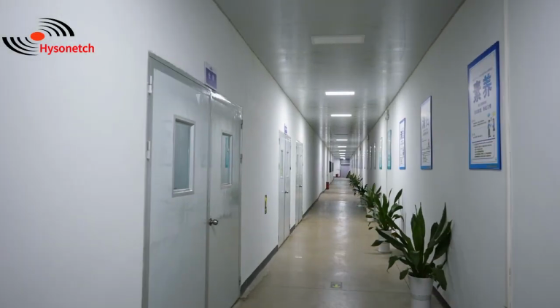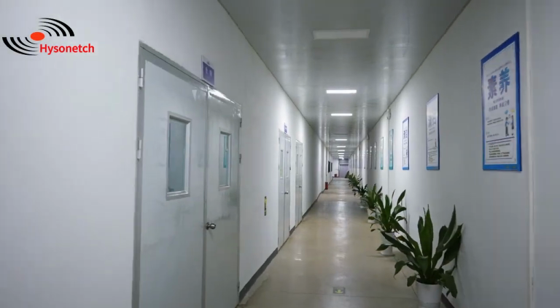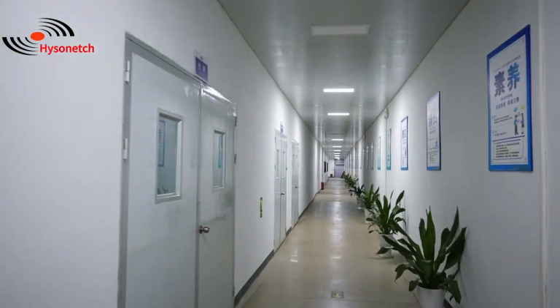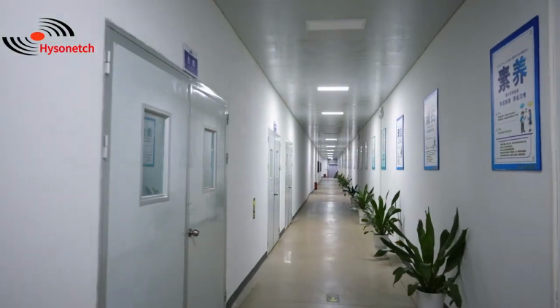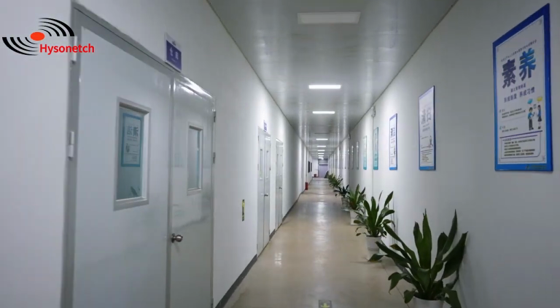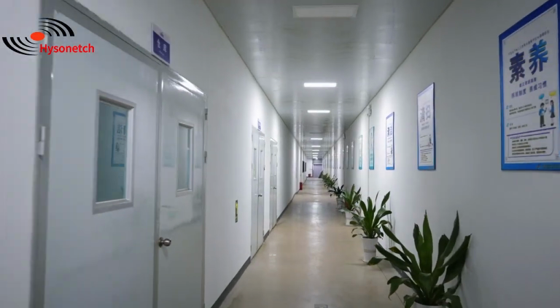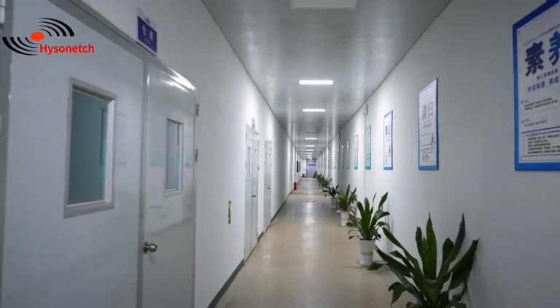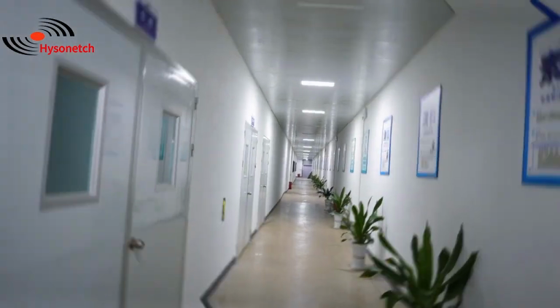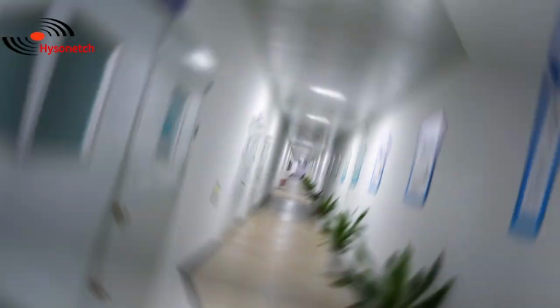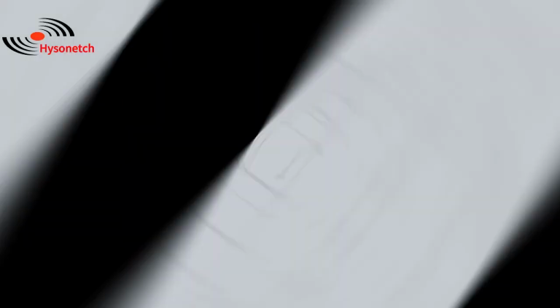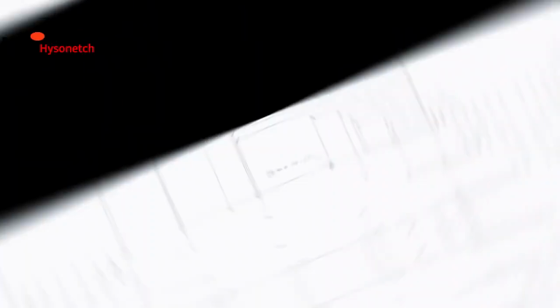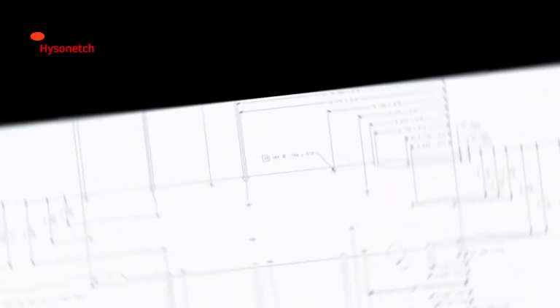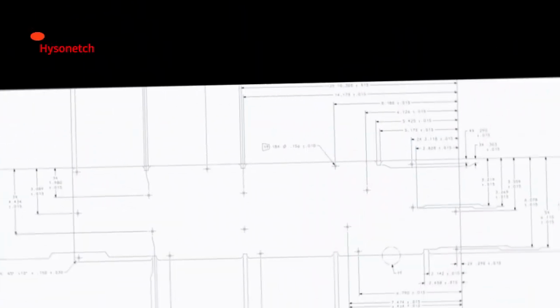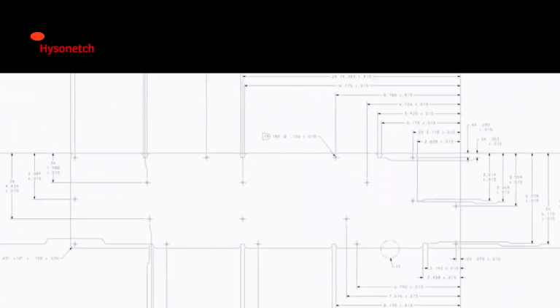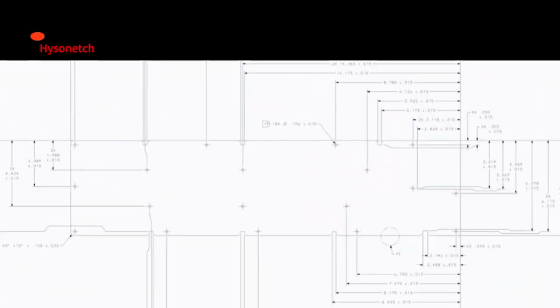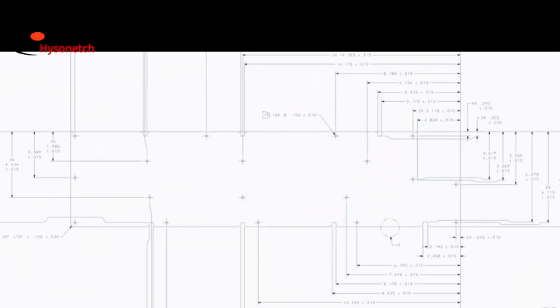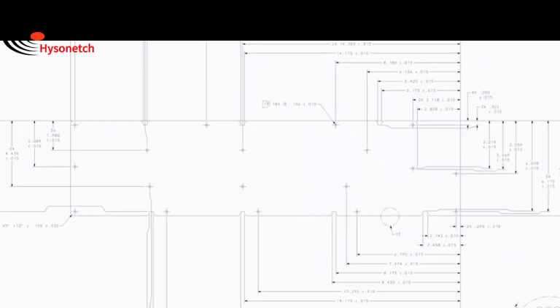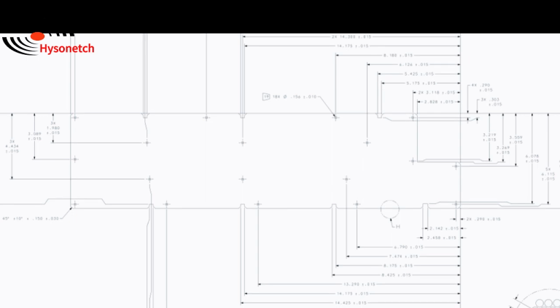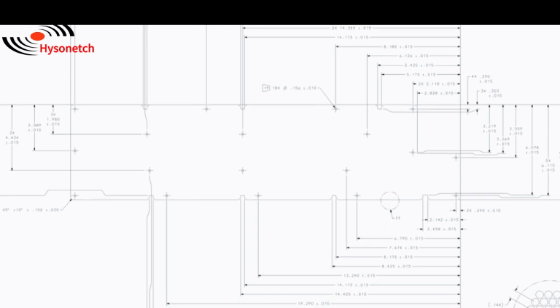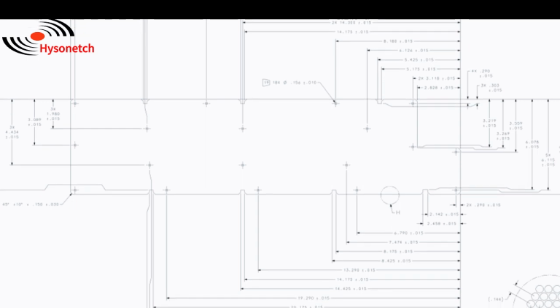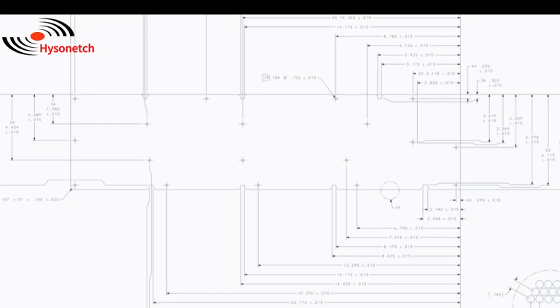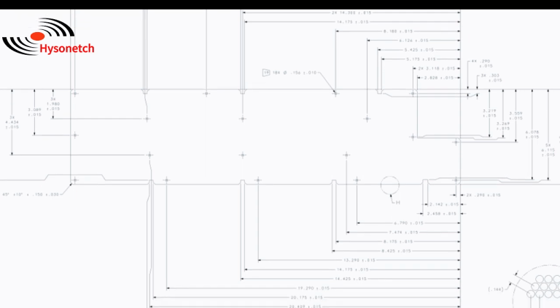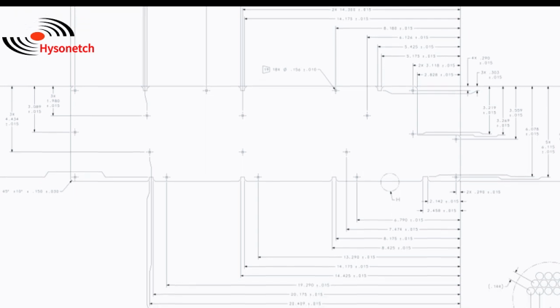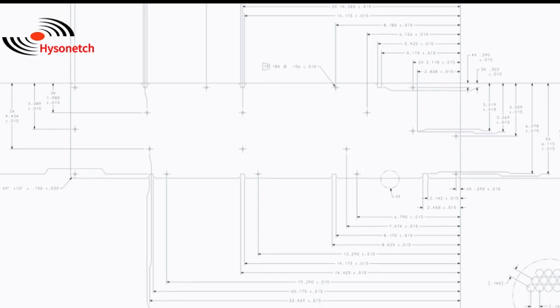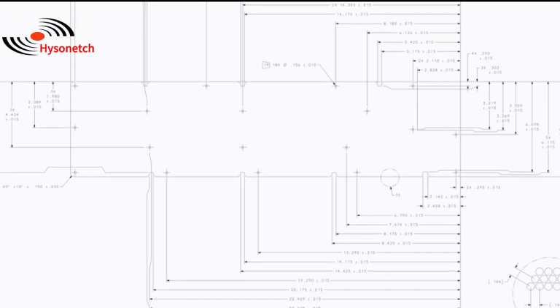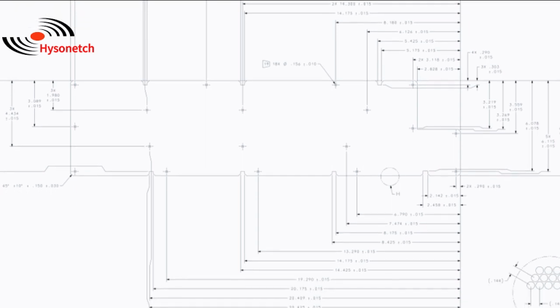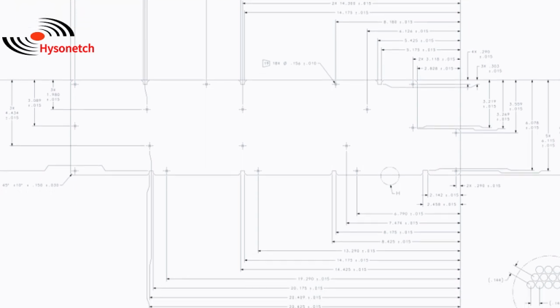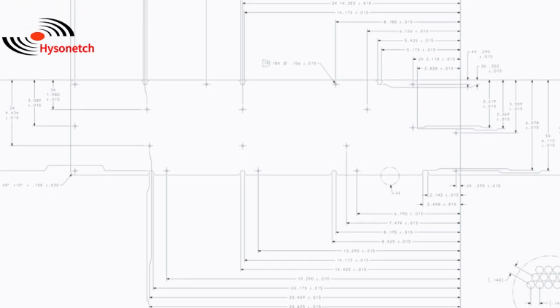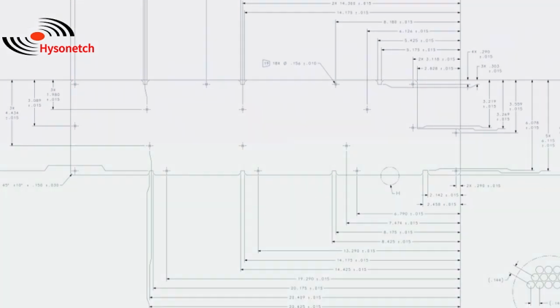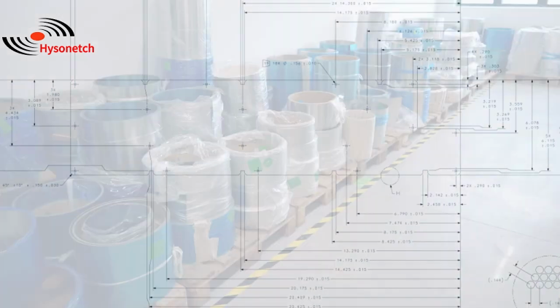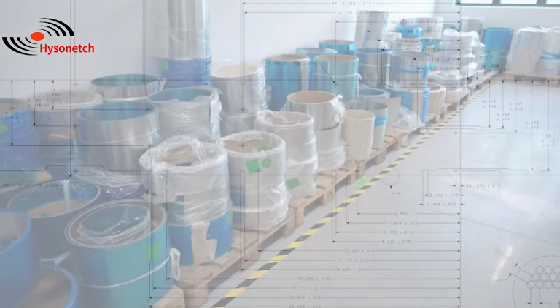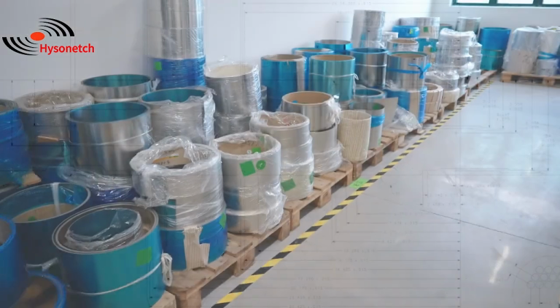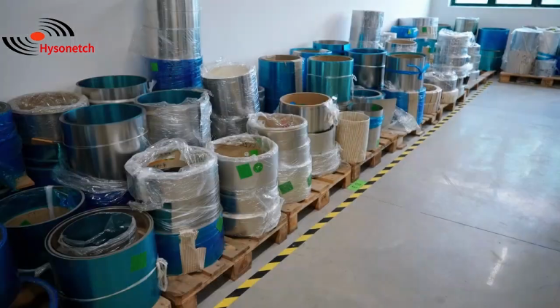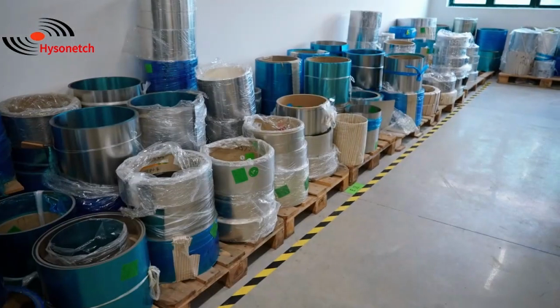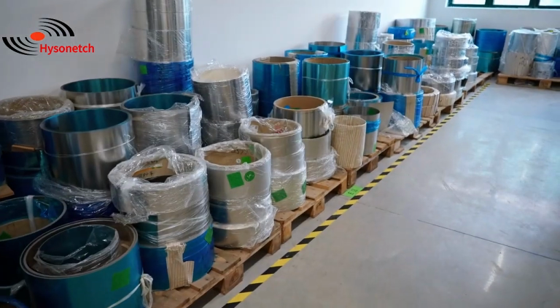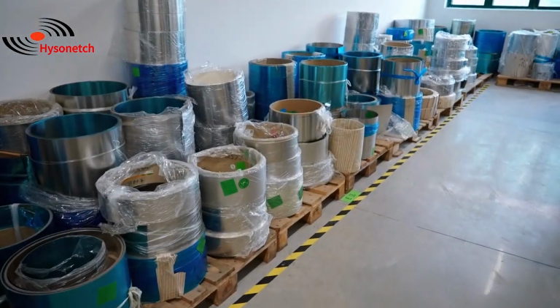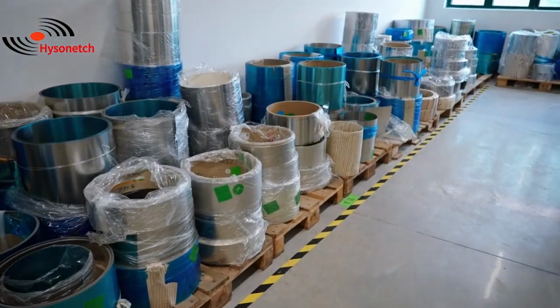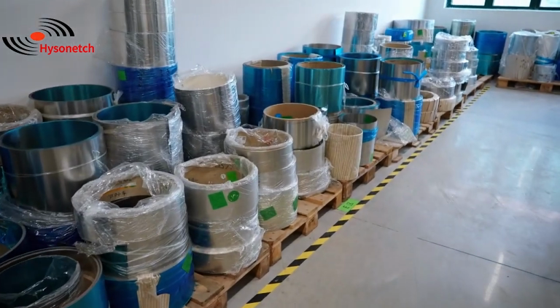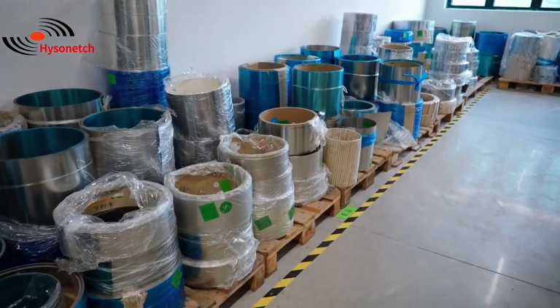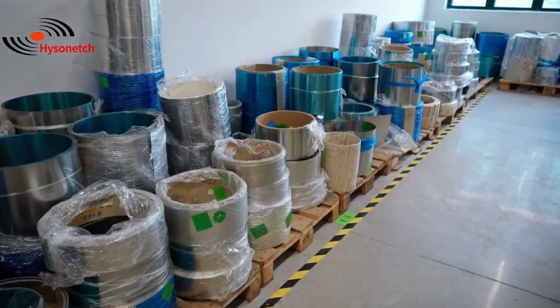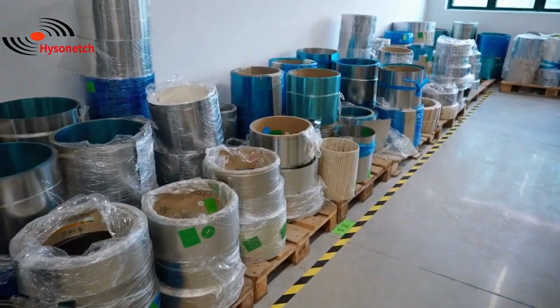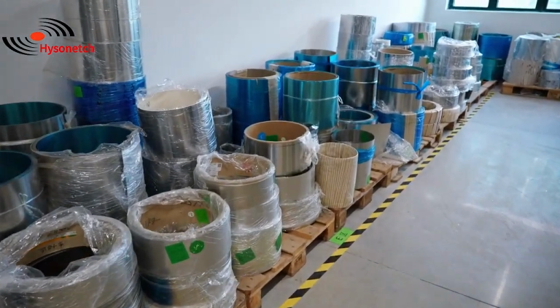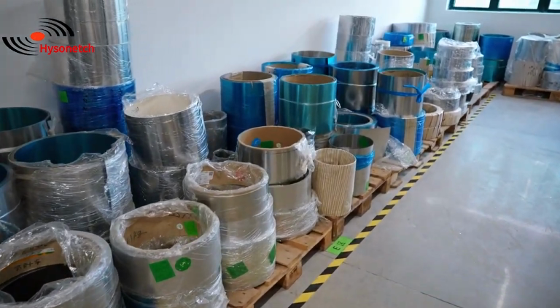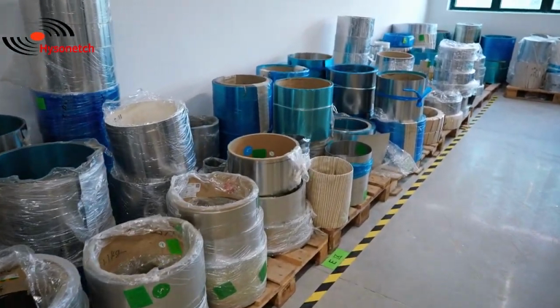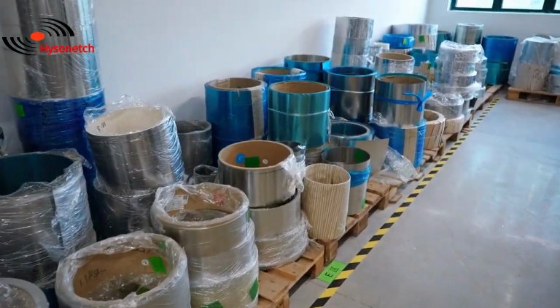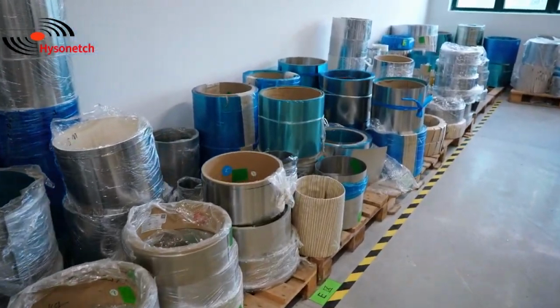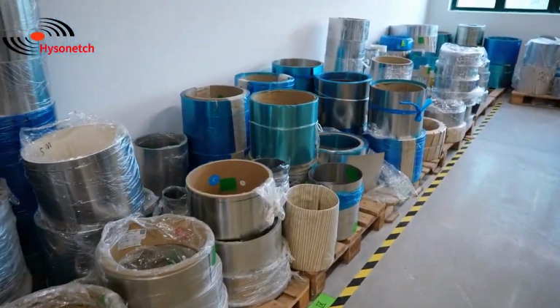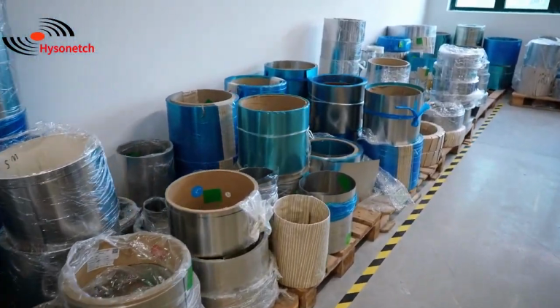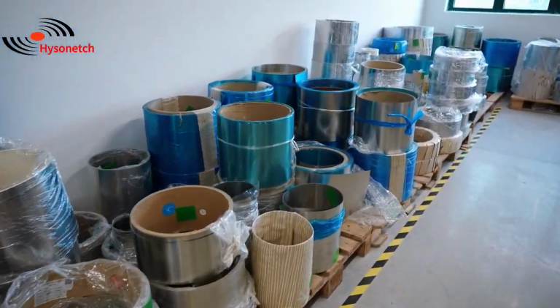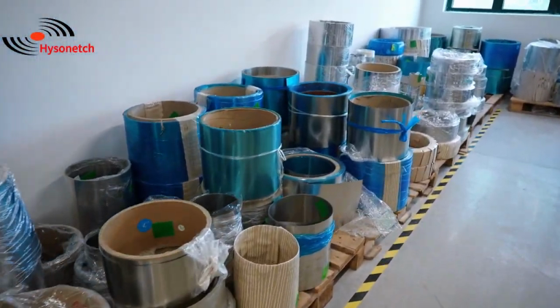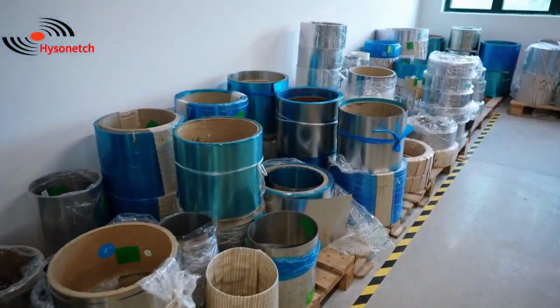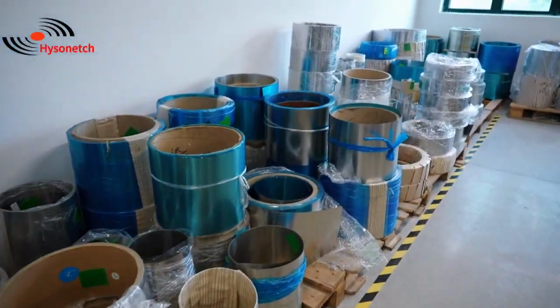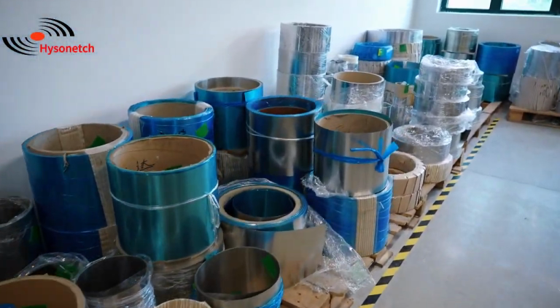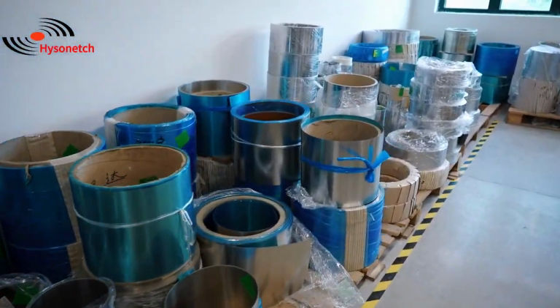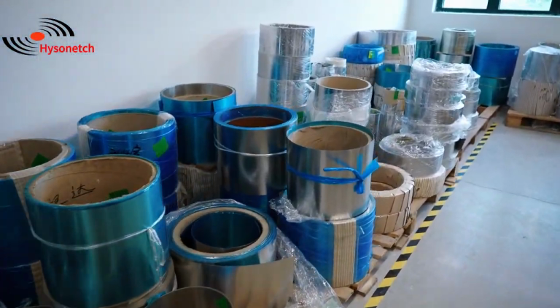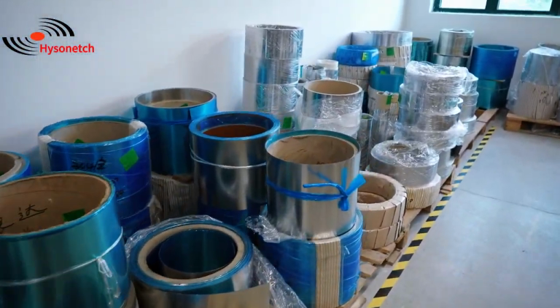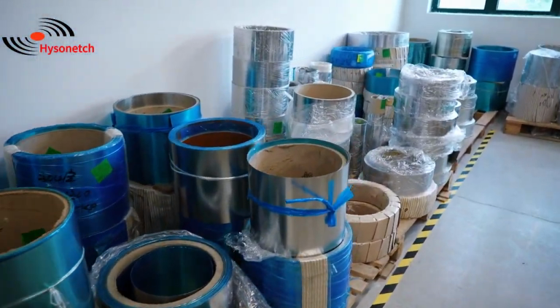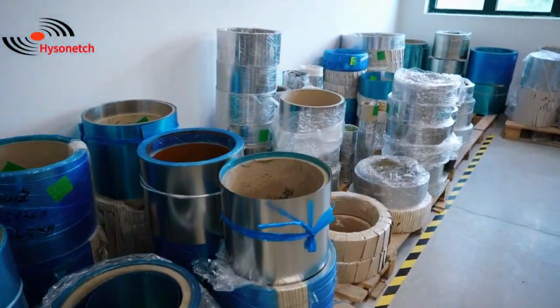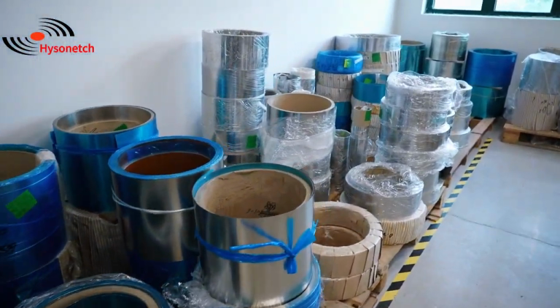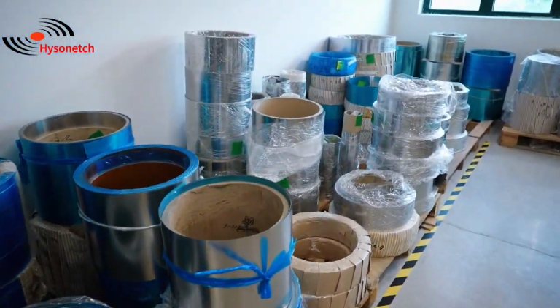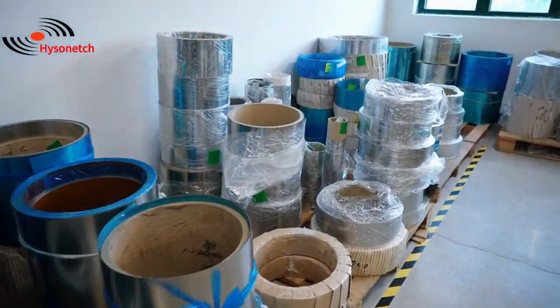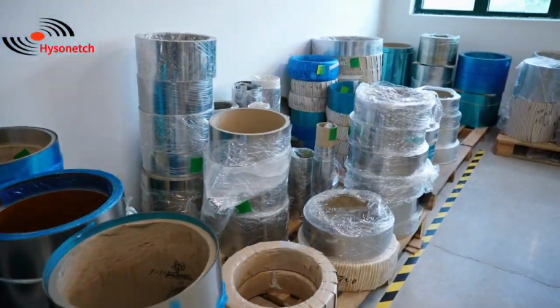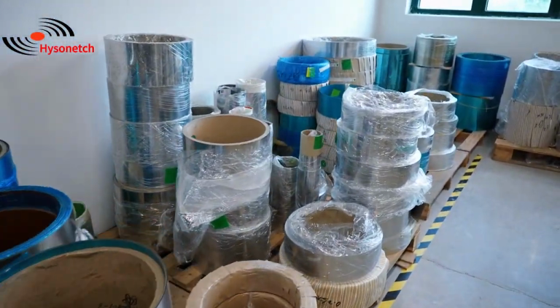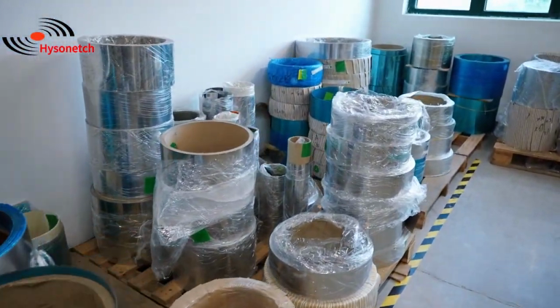1. Send us your design drawing or sample to get a quotation. 2. Prepare the raw materials according to your order.